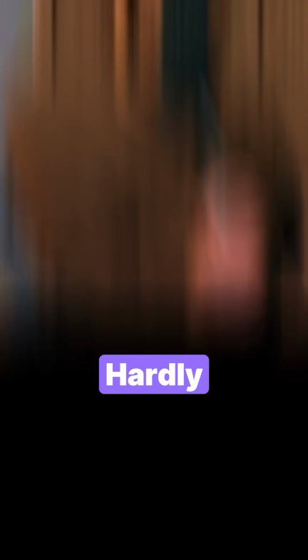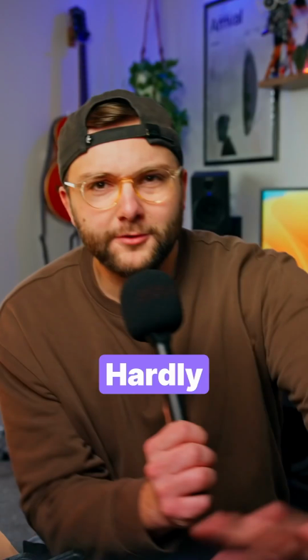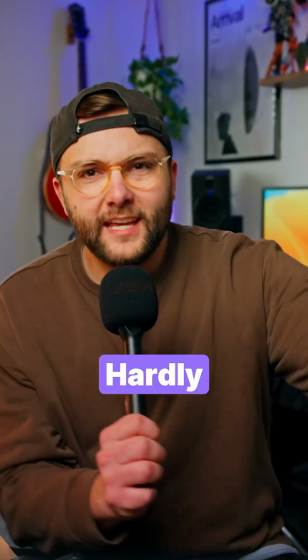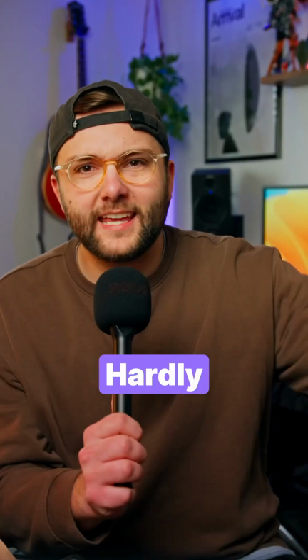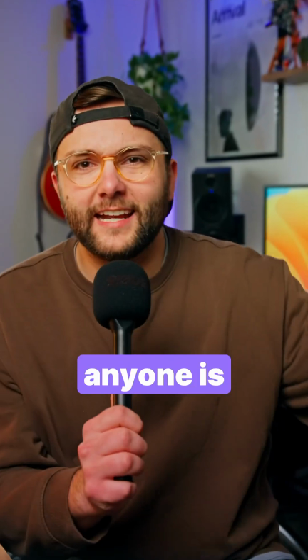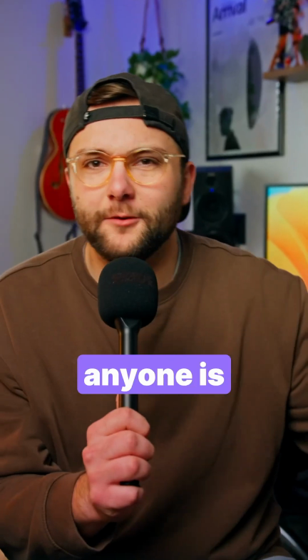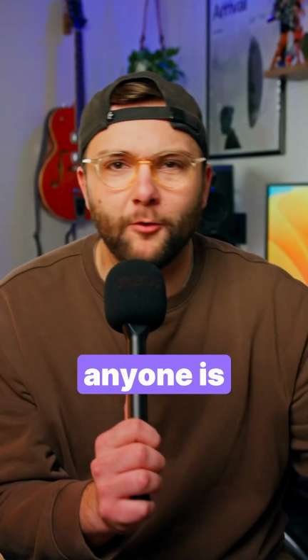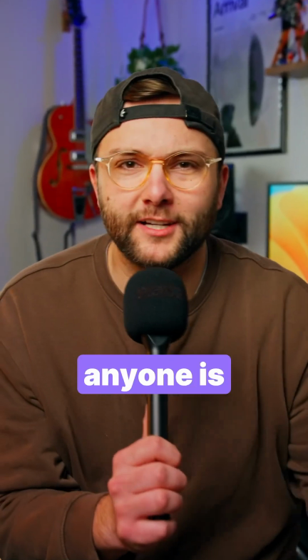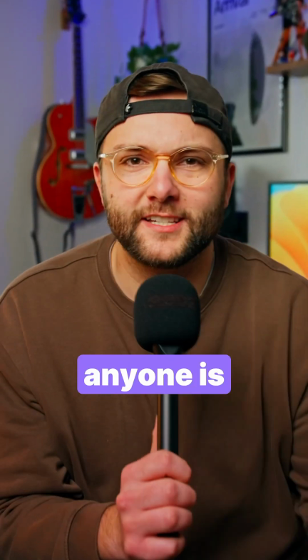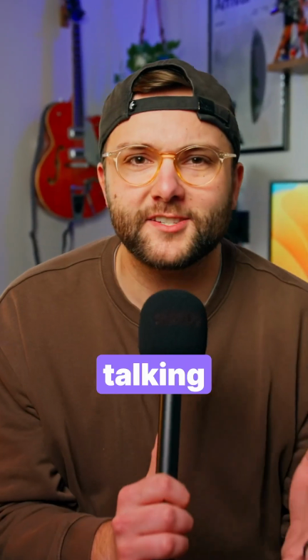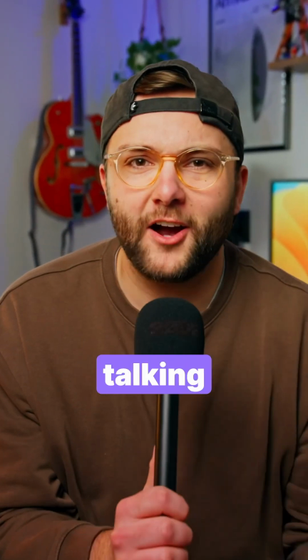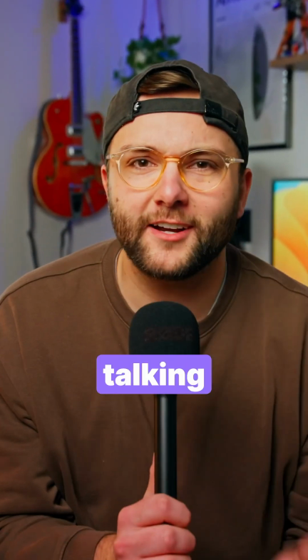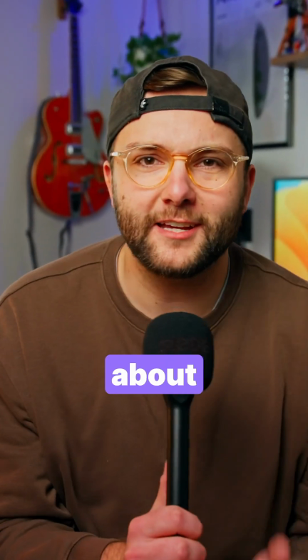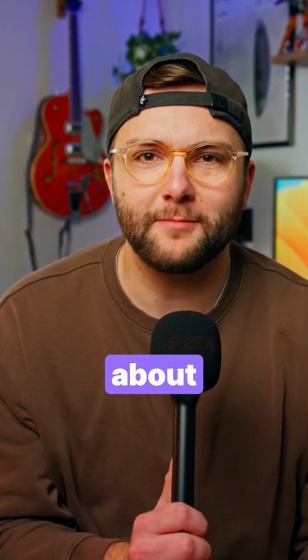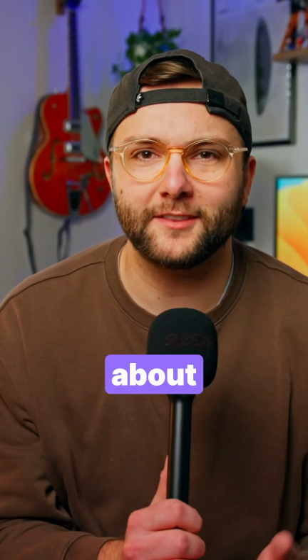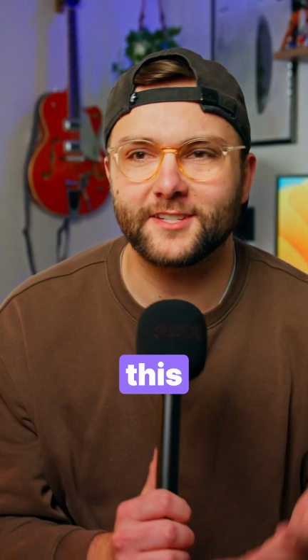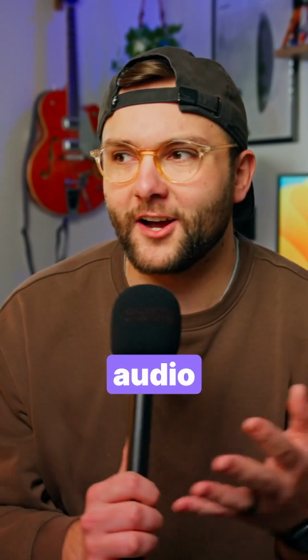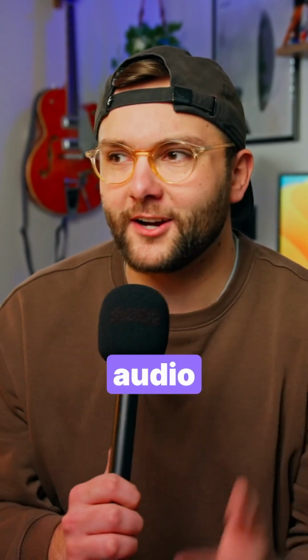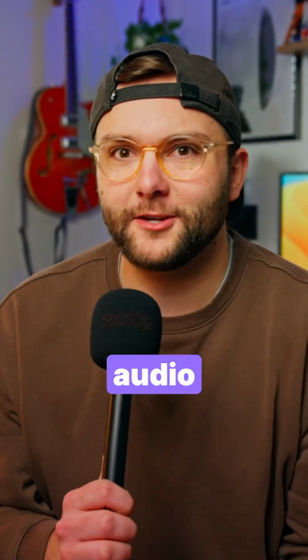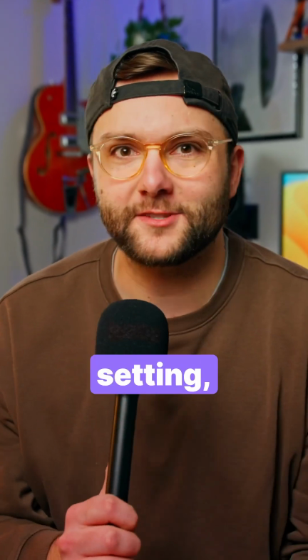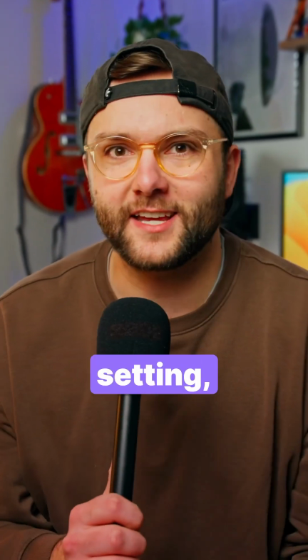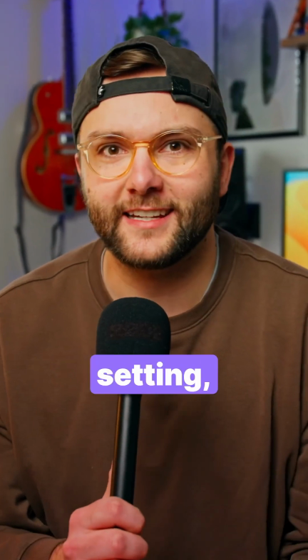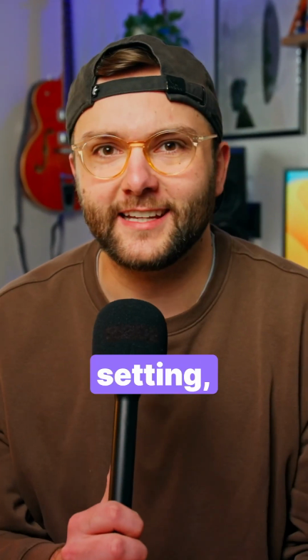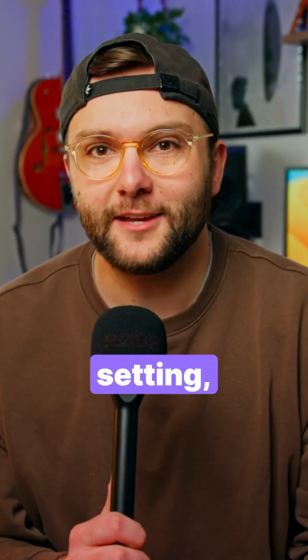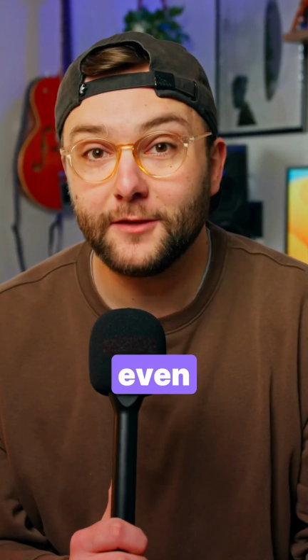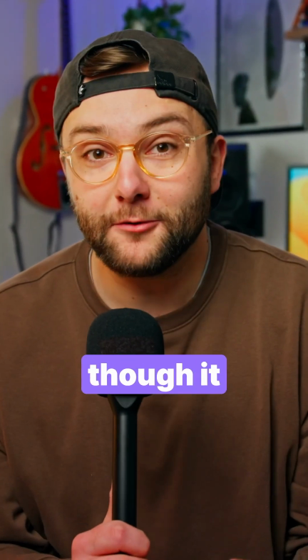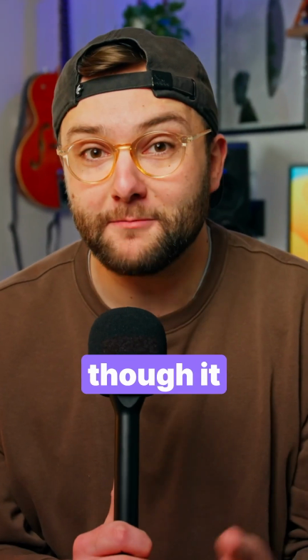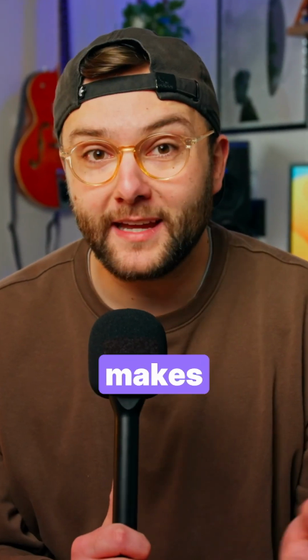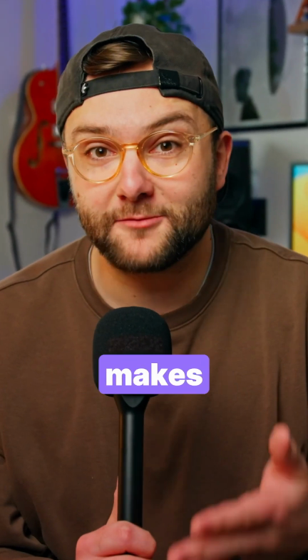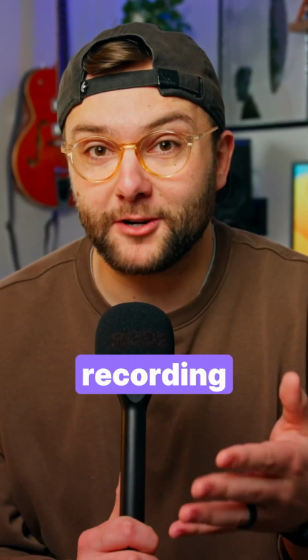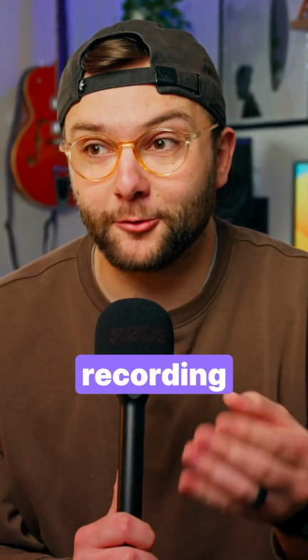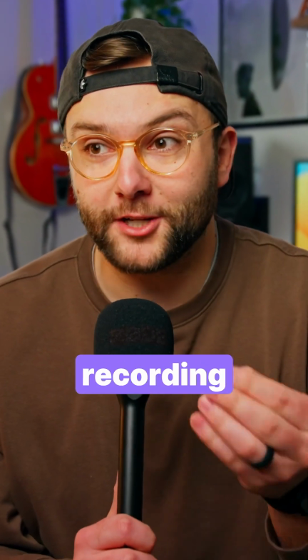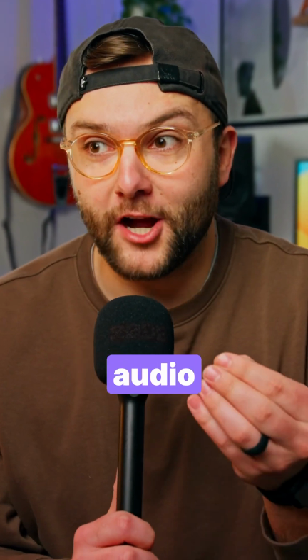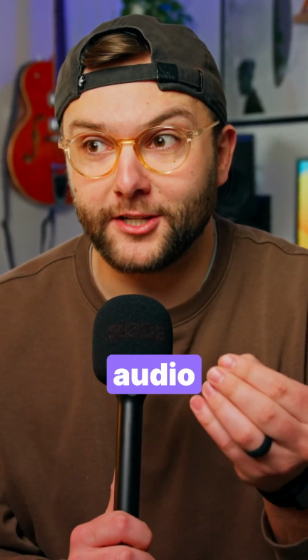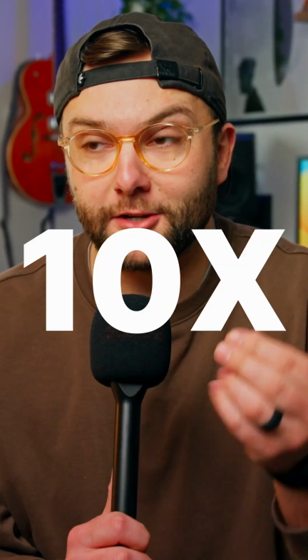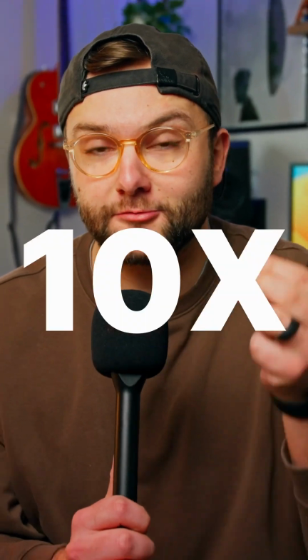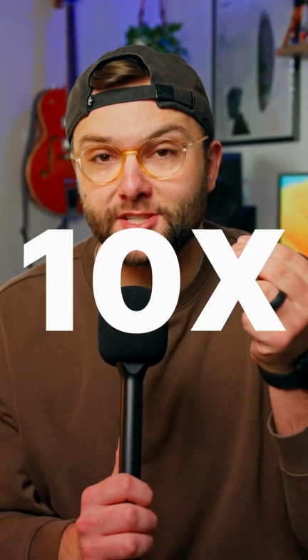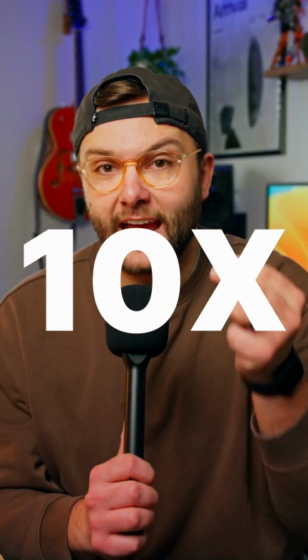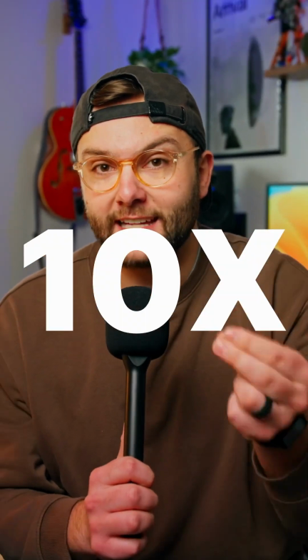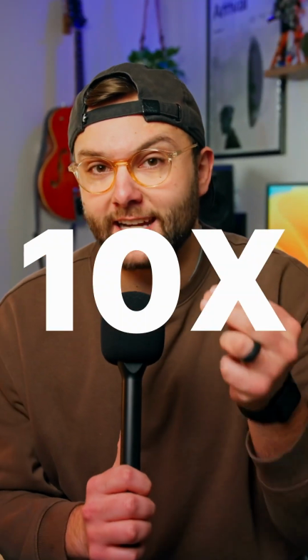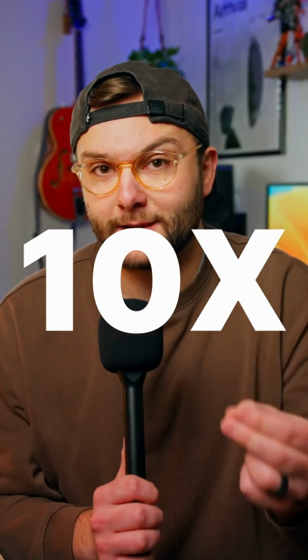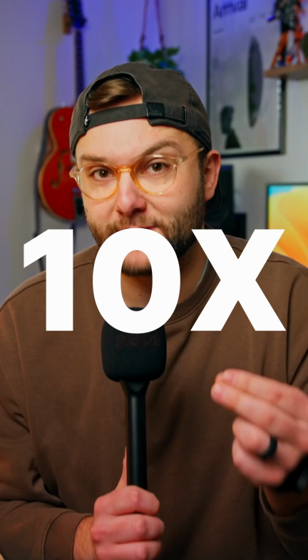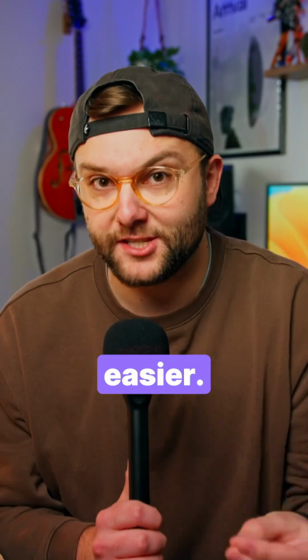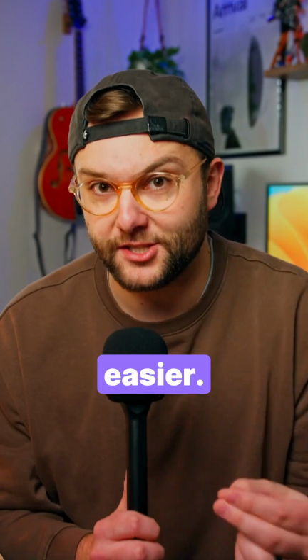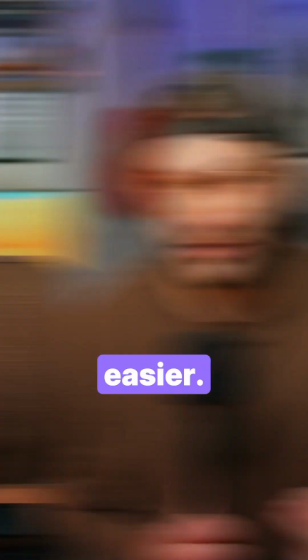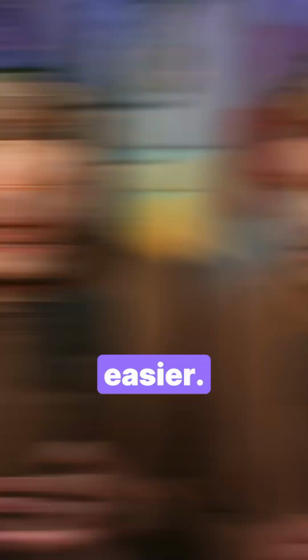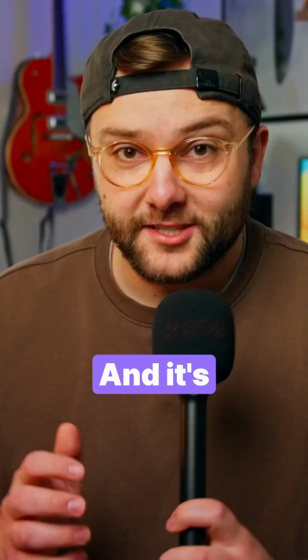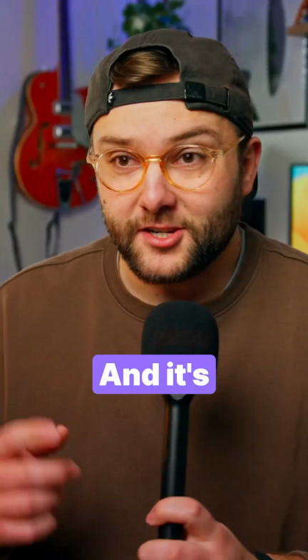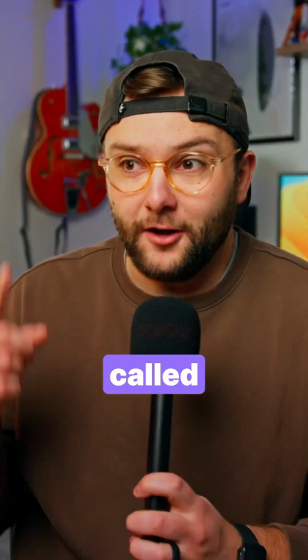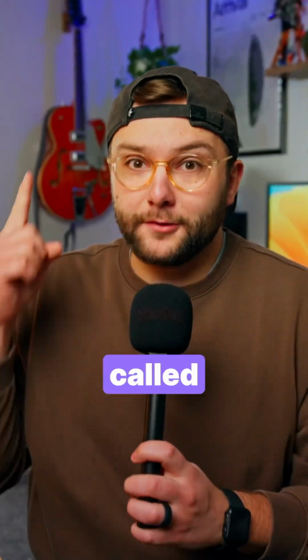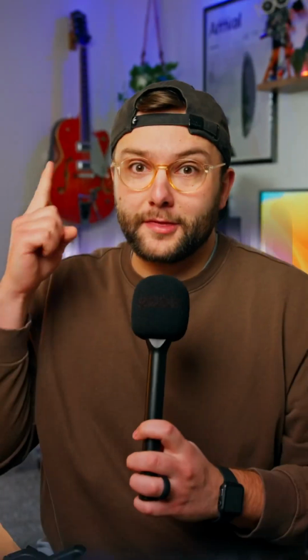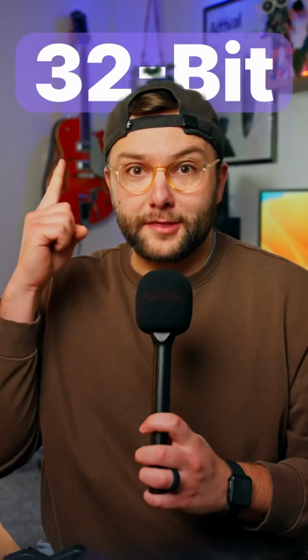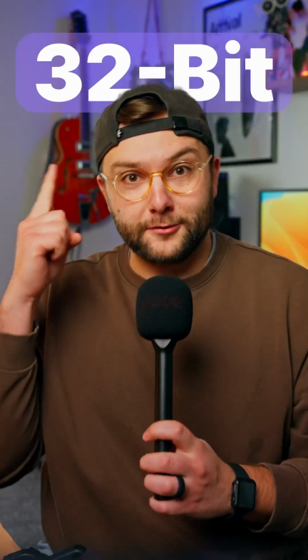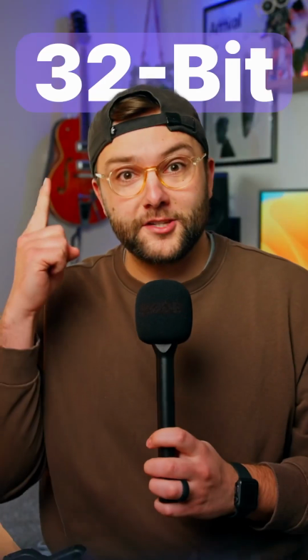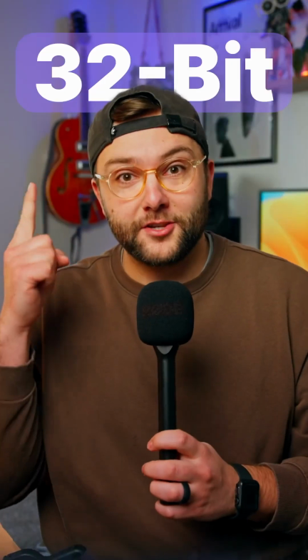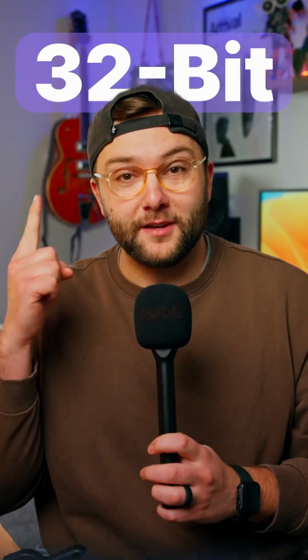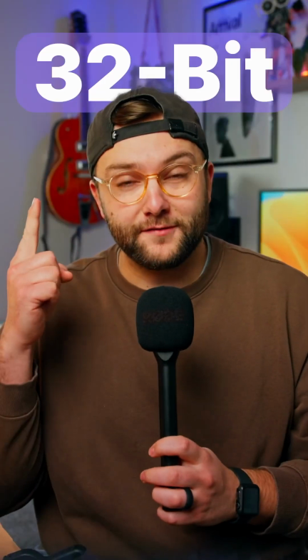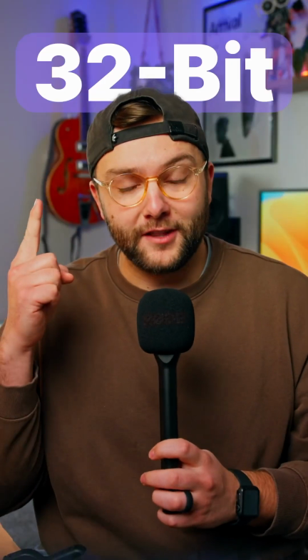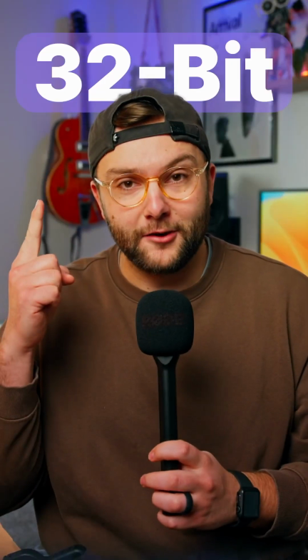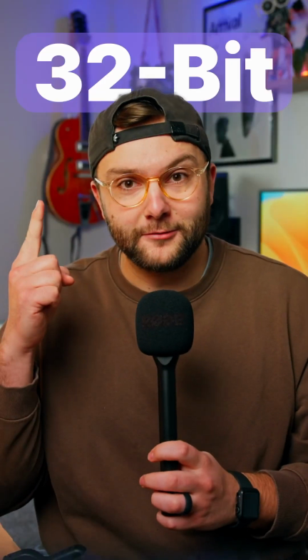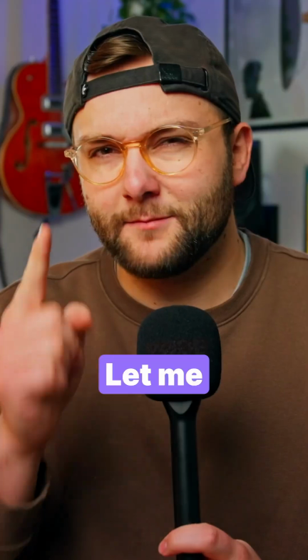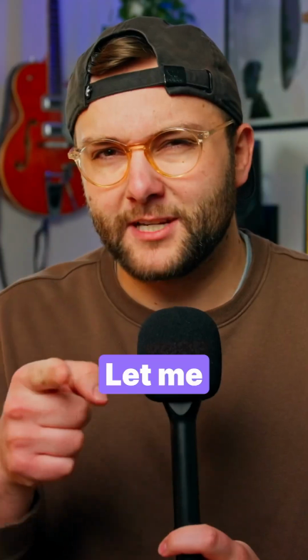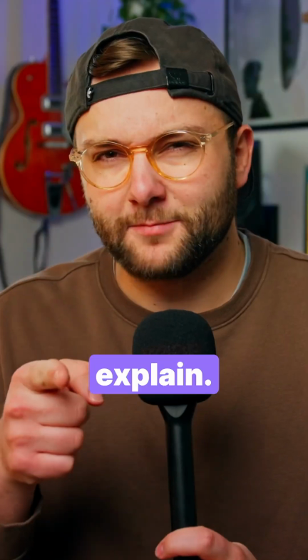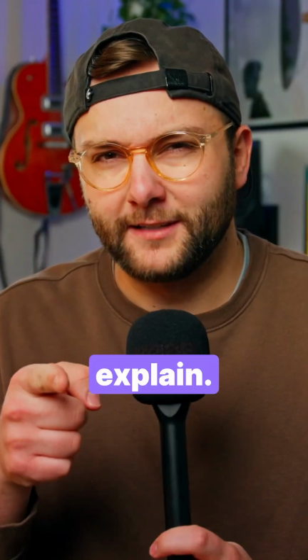Hardly anyone is talking about this audio setting, even though it makes recording audio 10 times easier, and it's called 32-bit float. Let me explain.